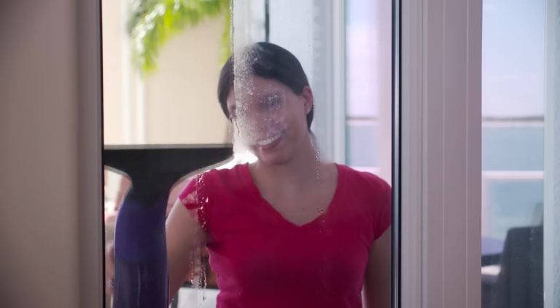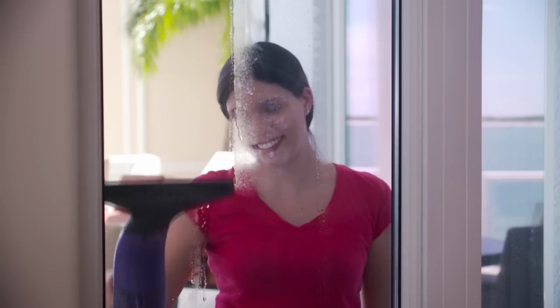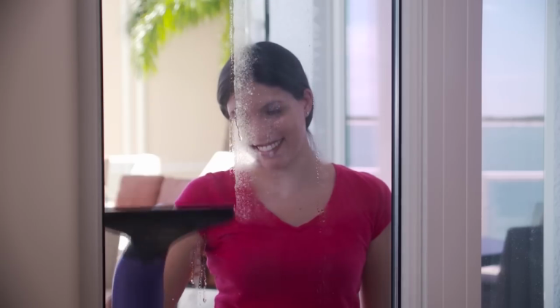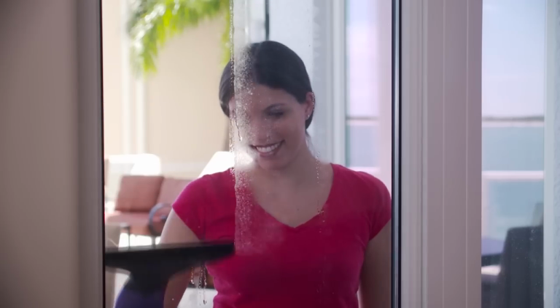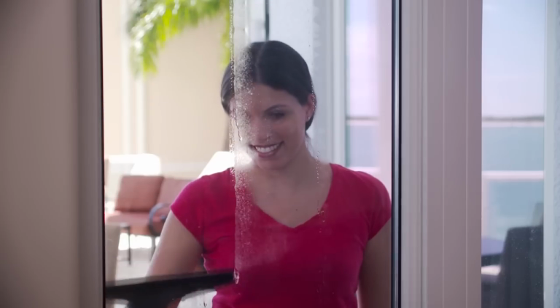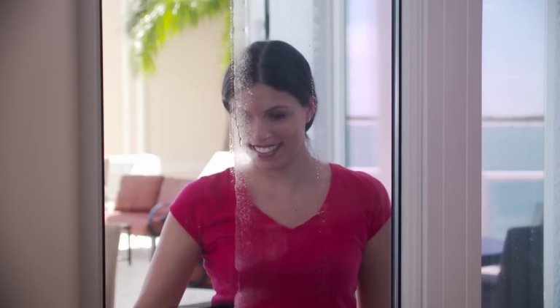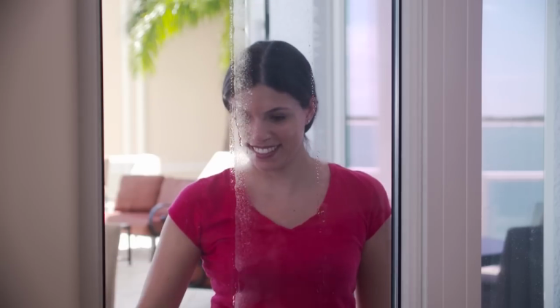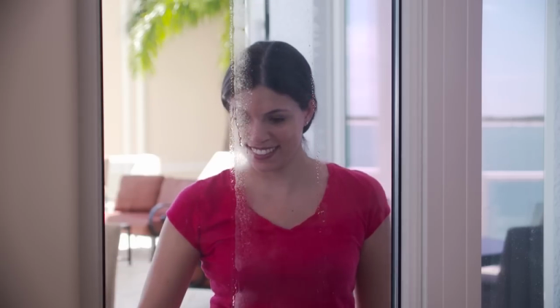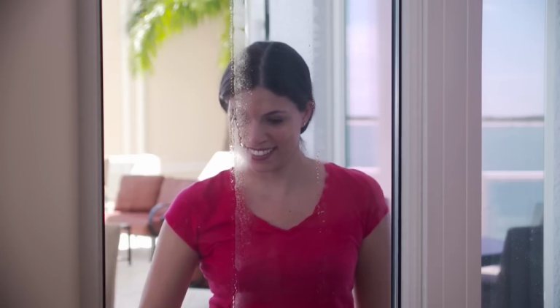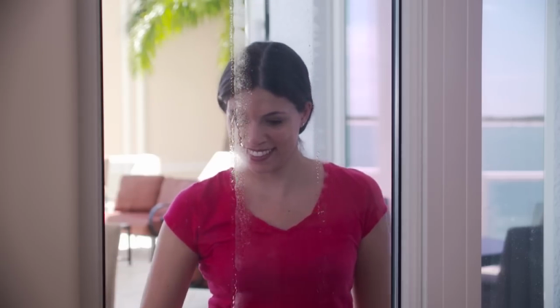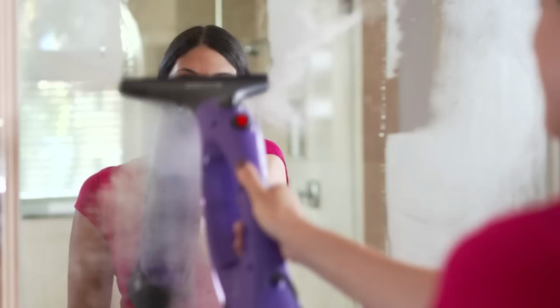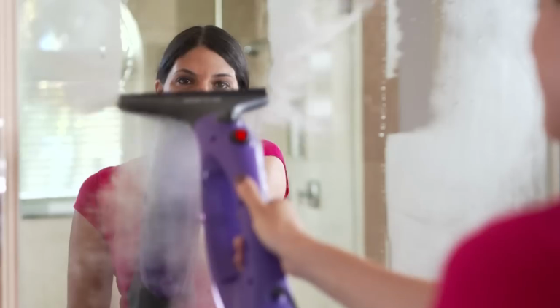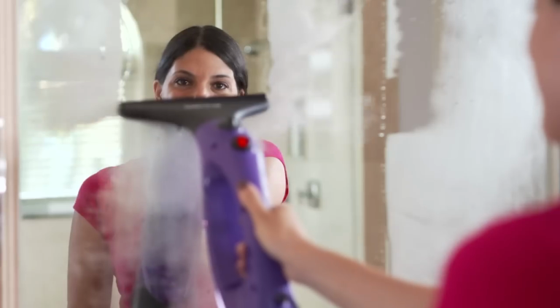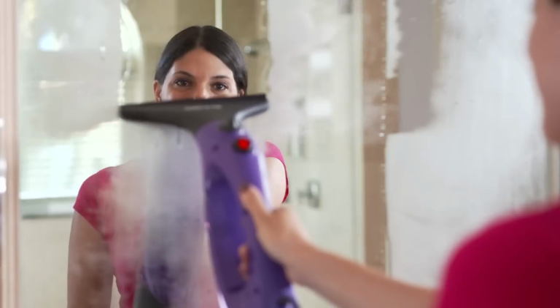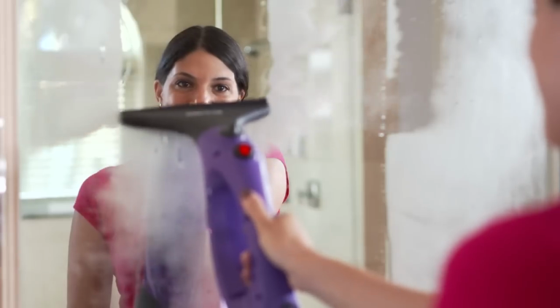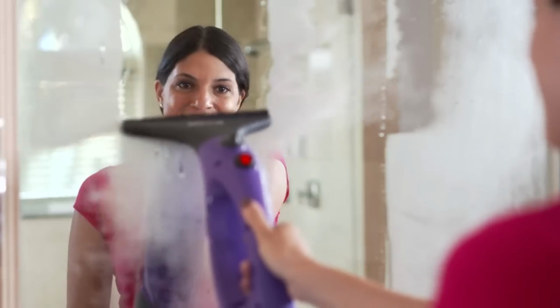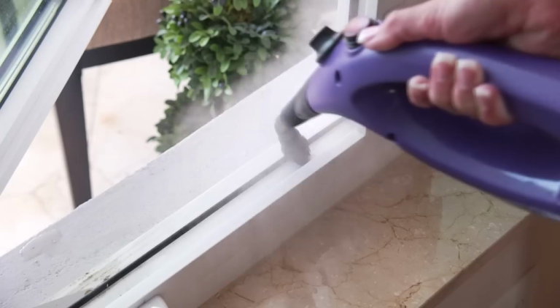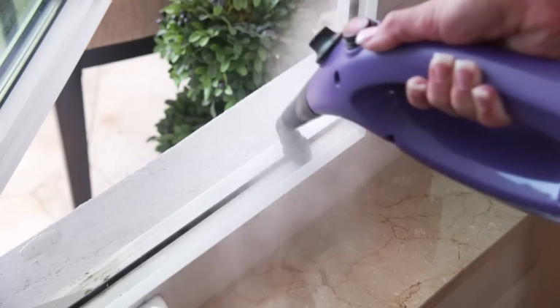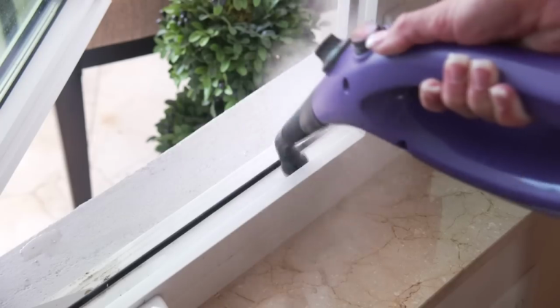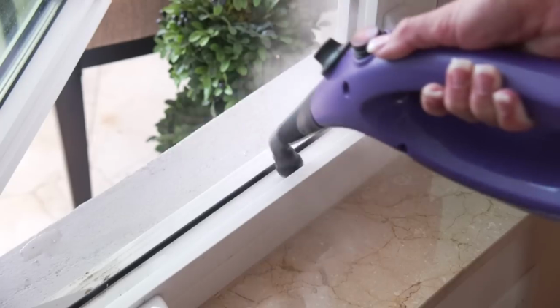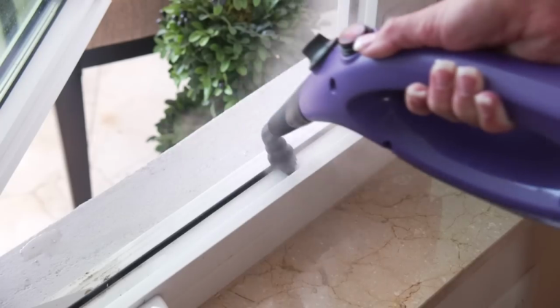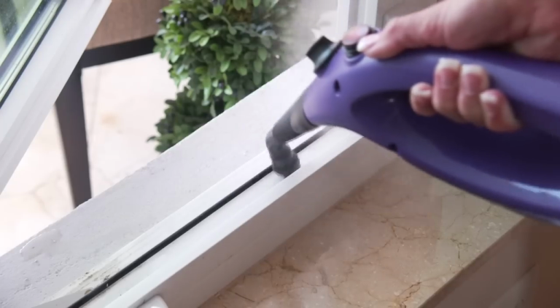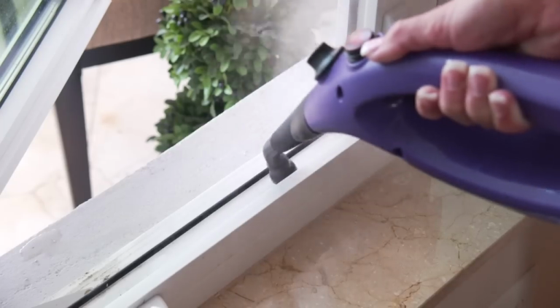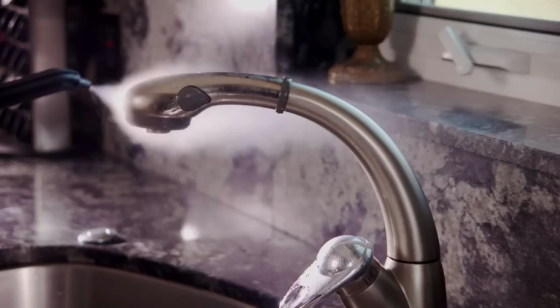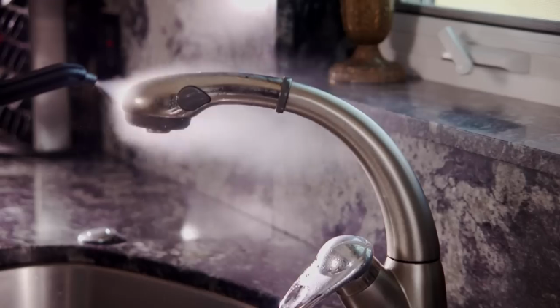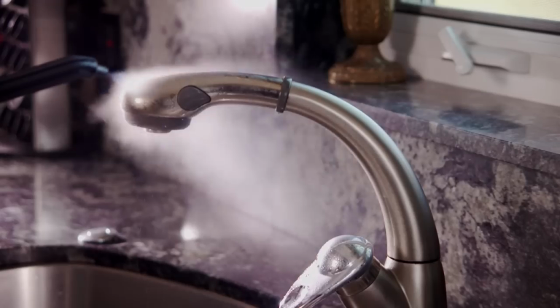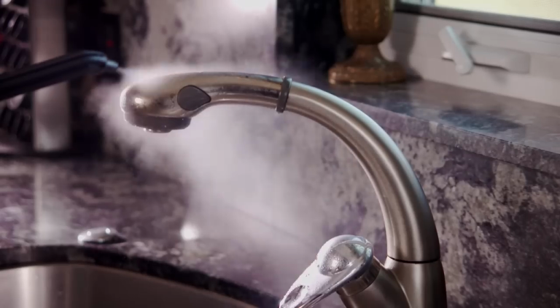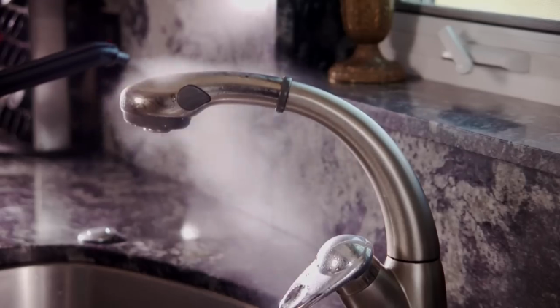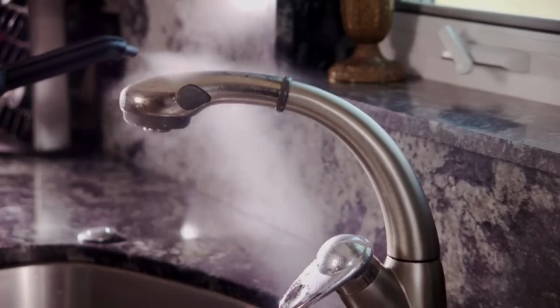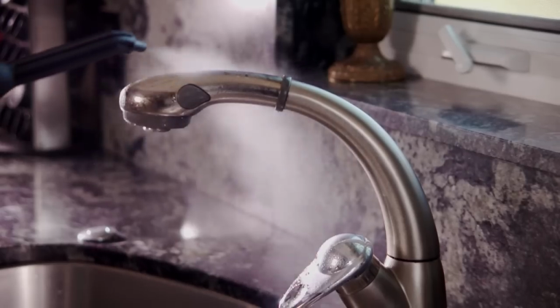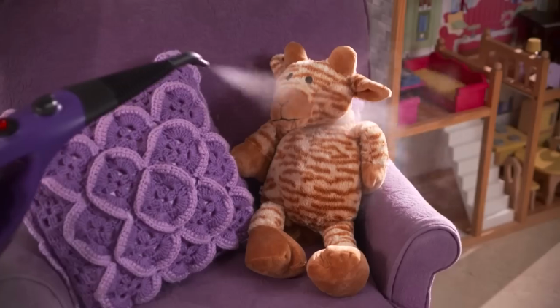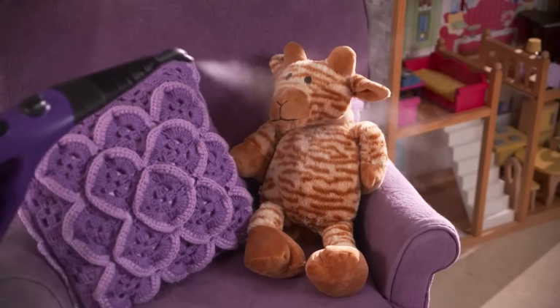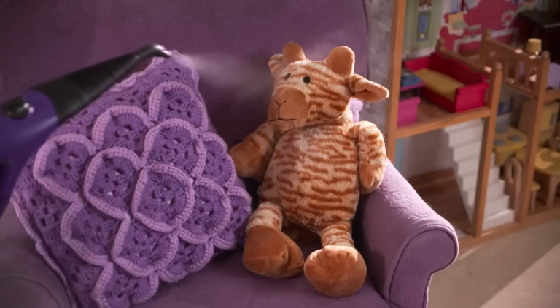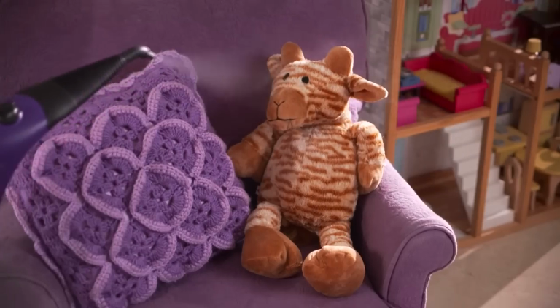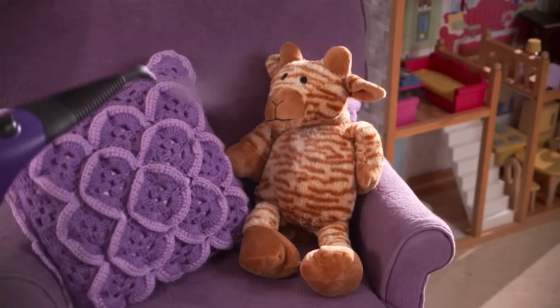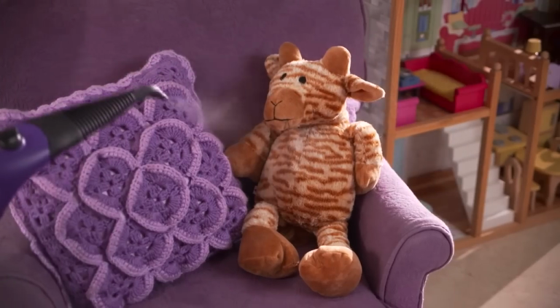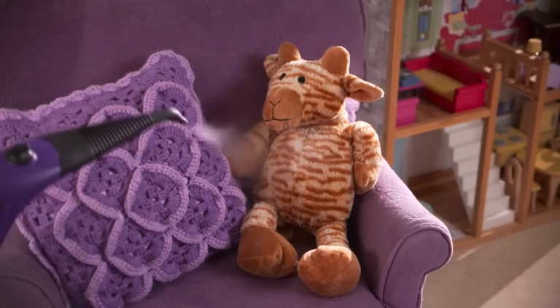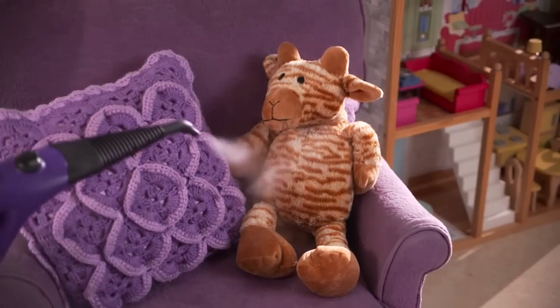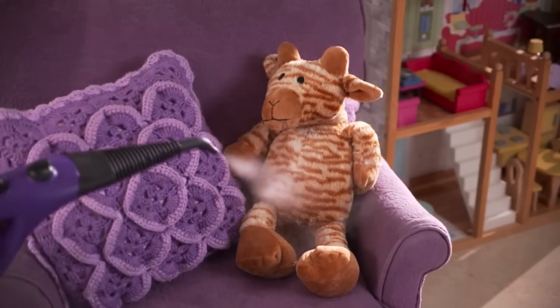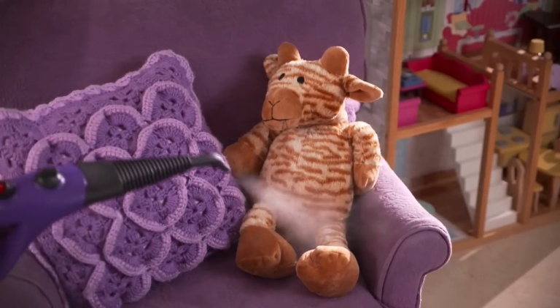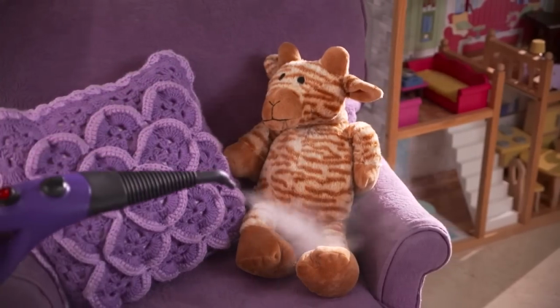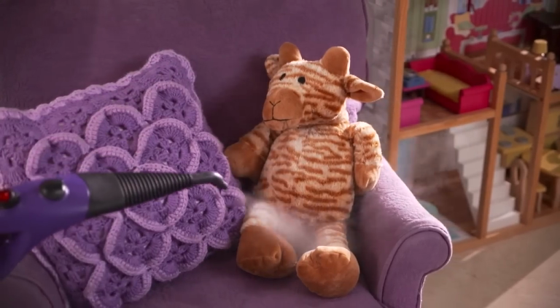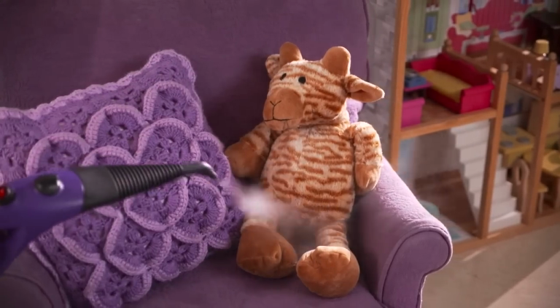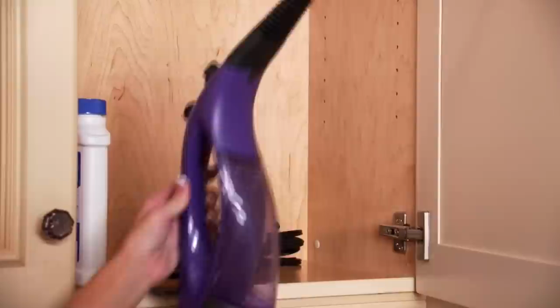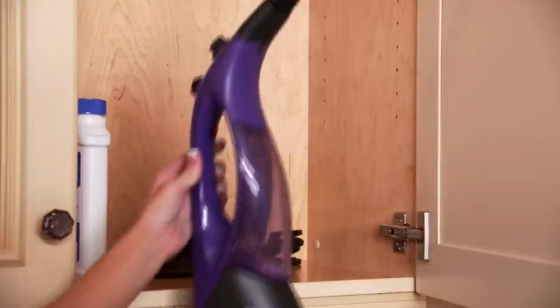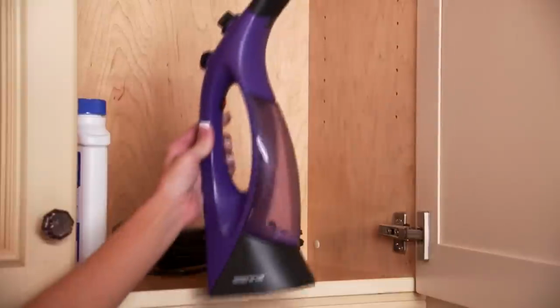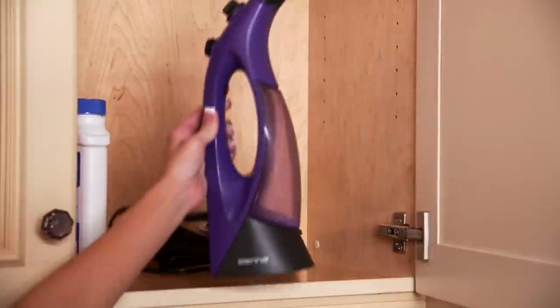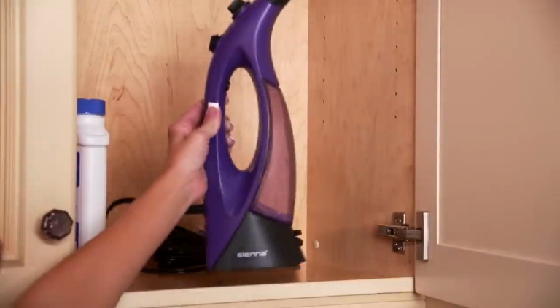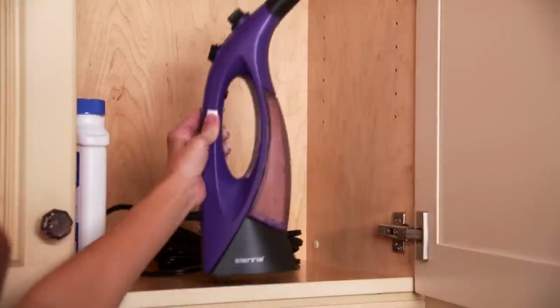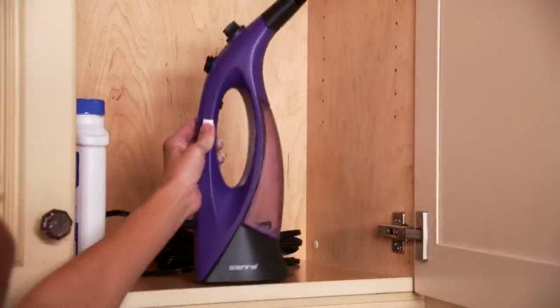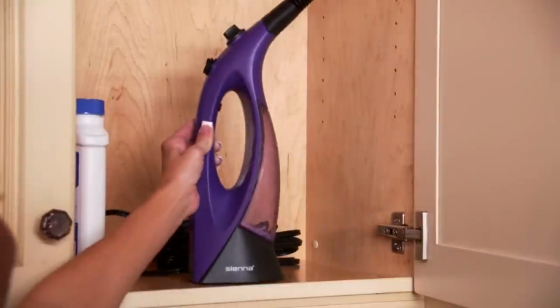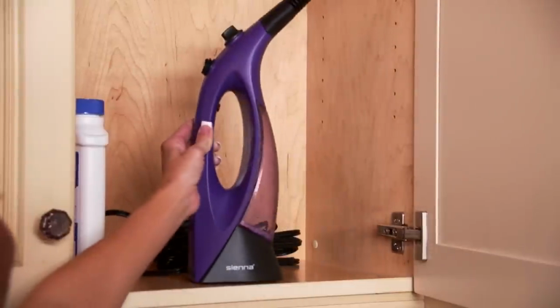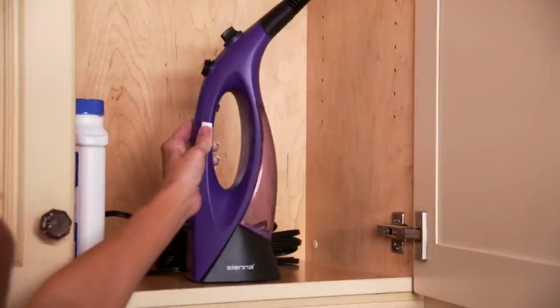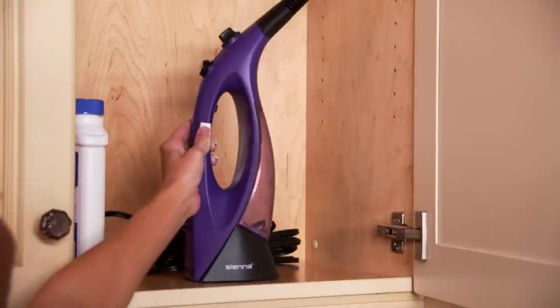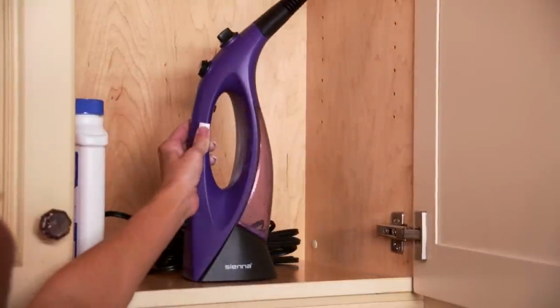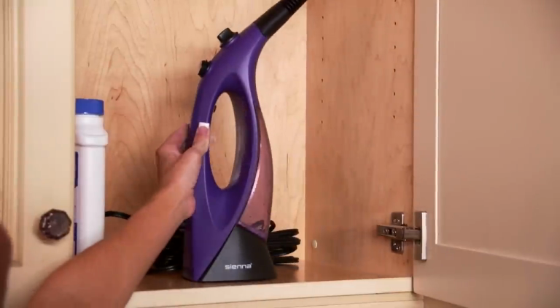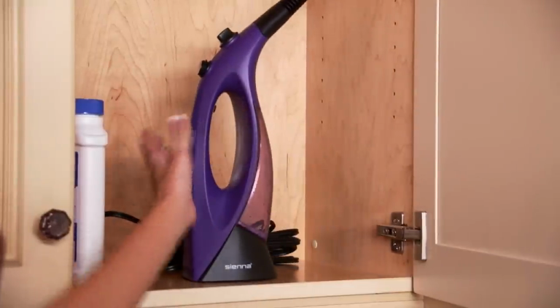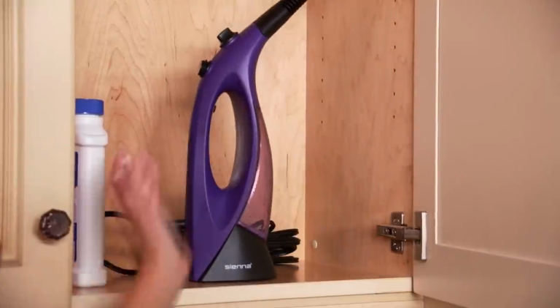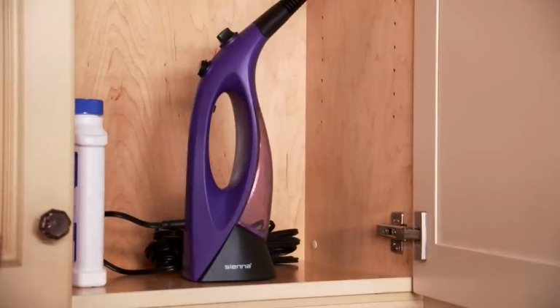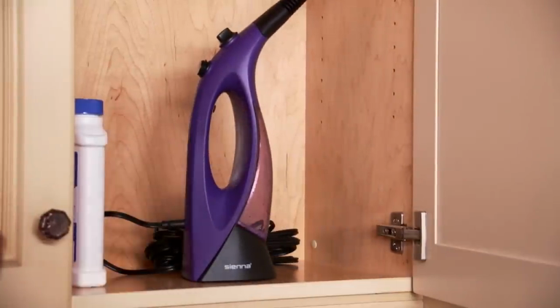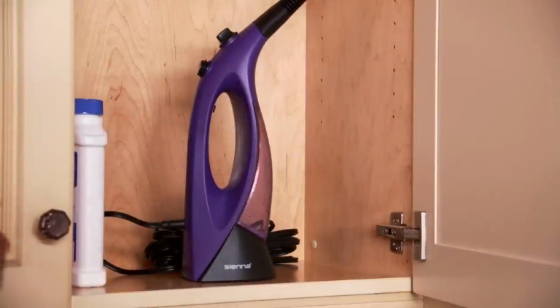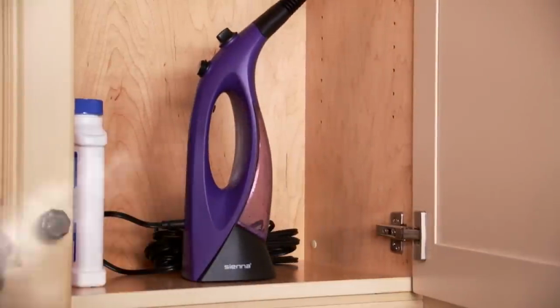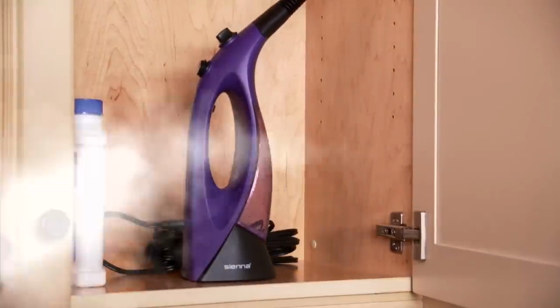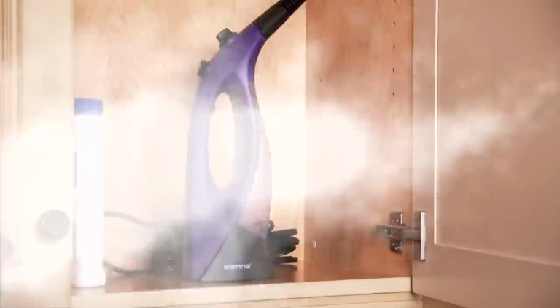Clean all your windows, mirrors, window casings, sinks, and much, much more with this lightweight, easy-to-use, handheld machine.